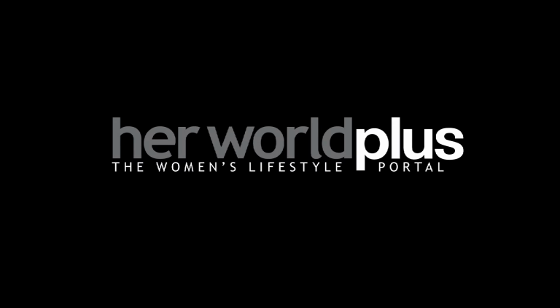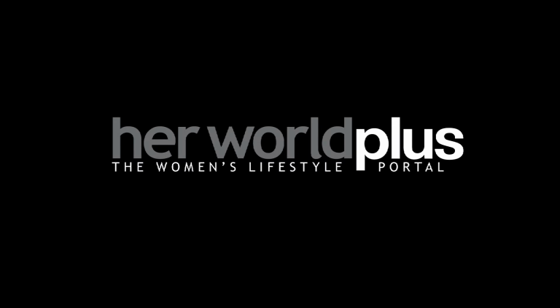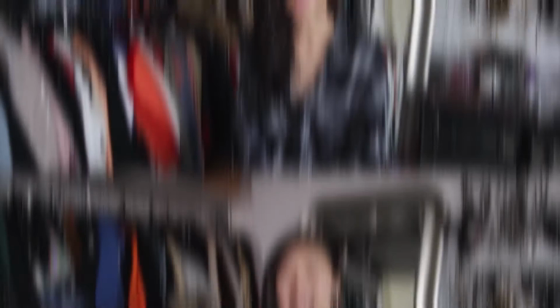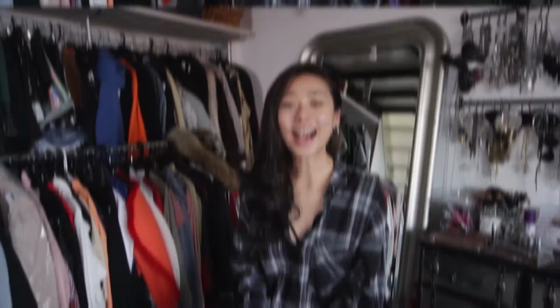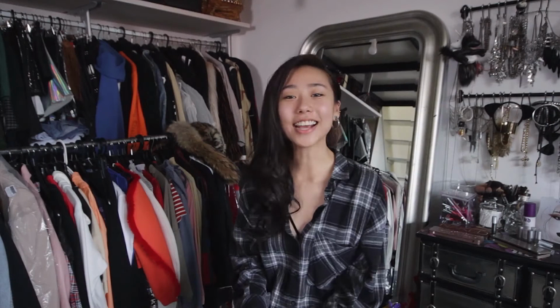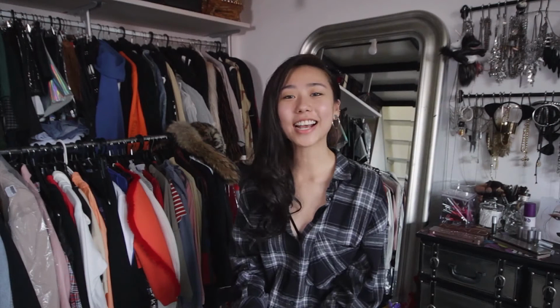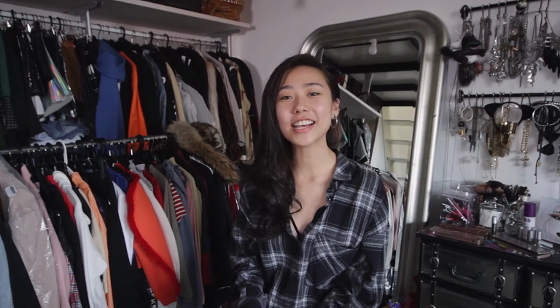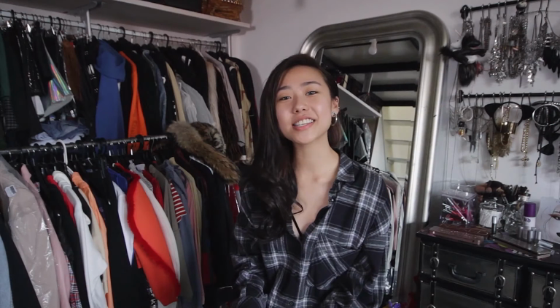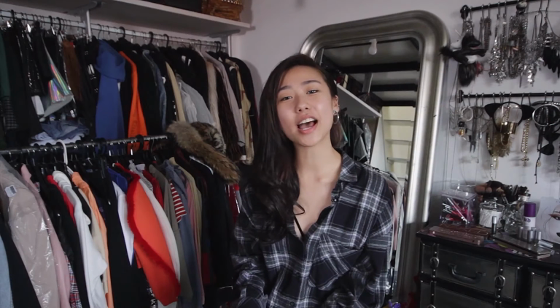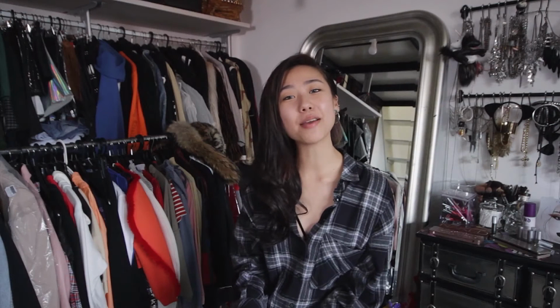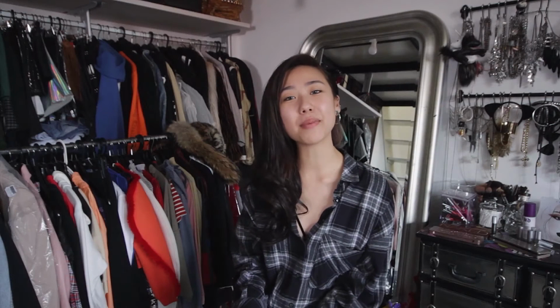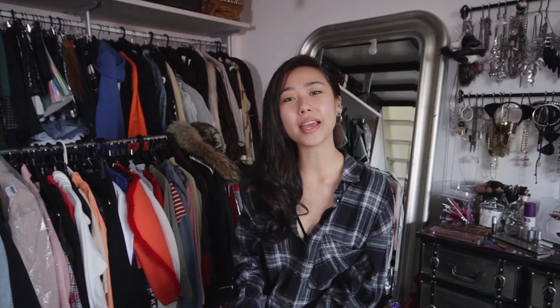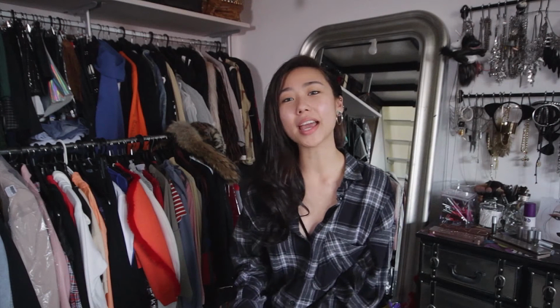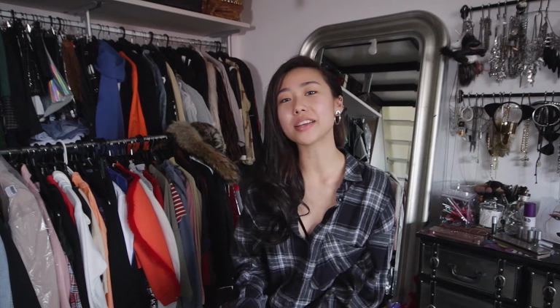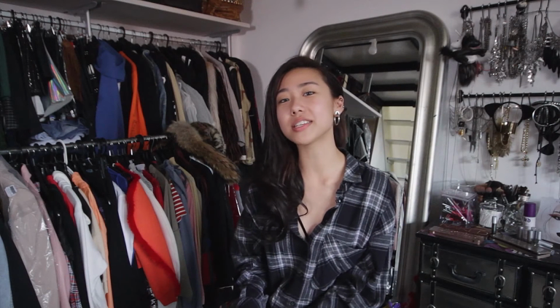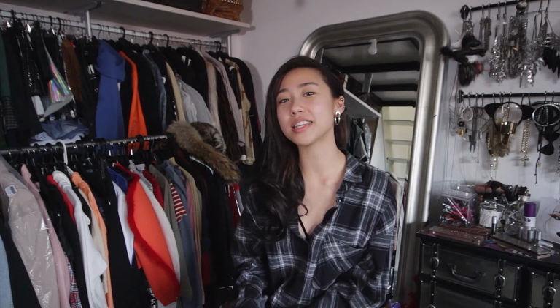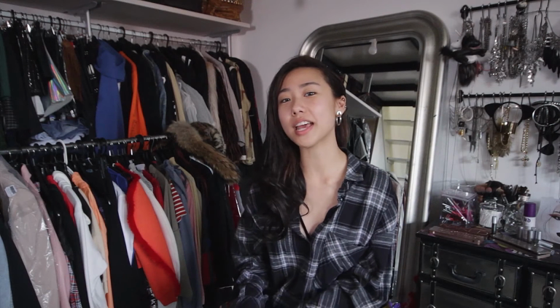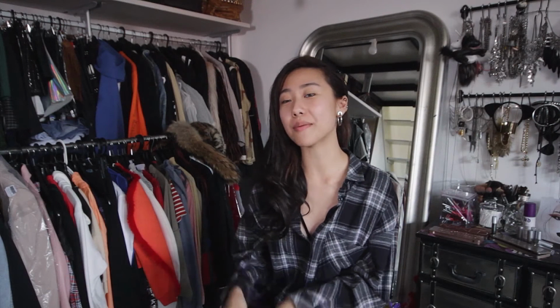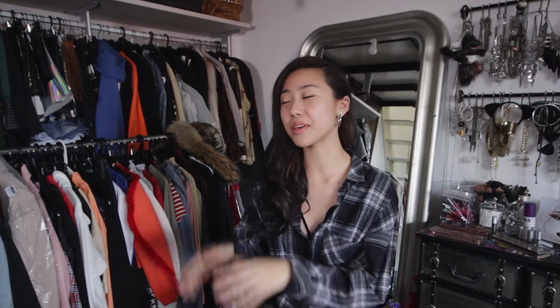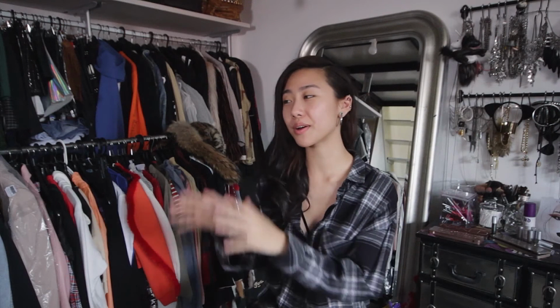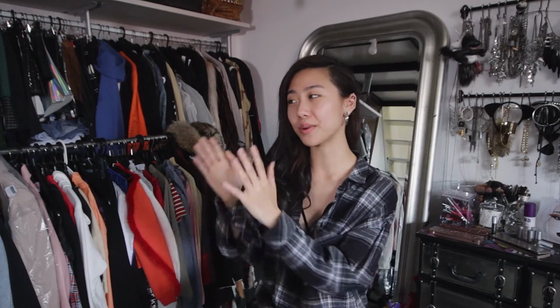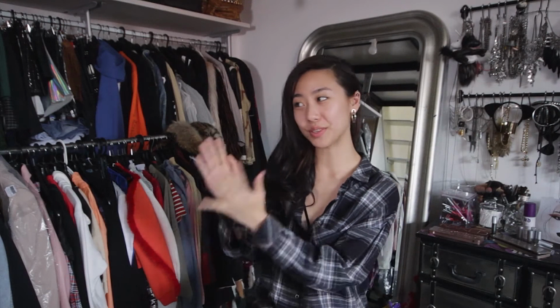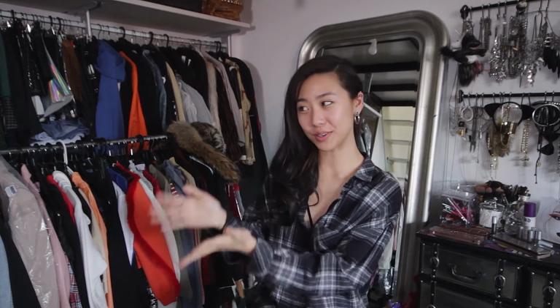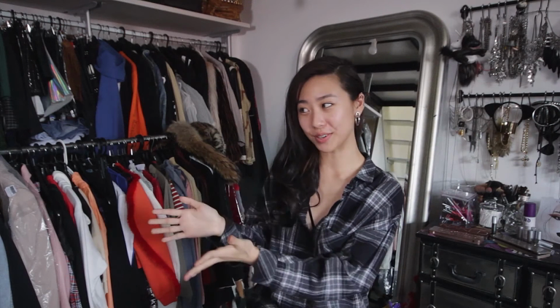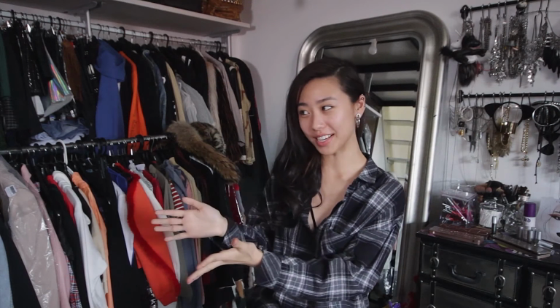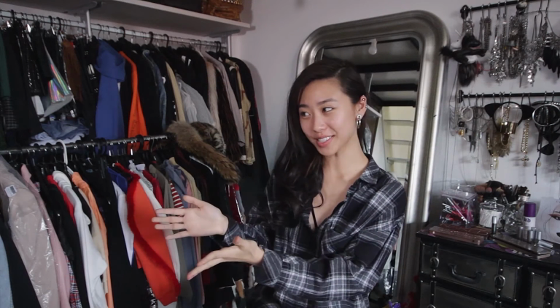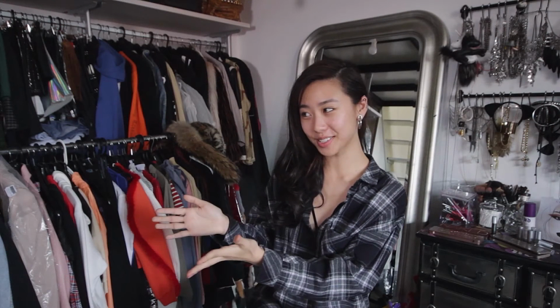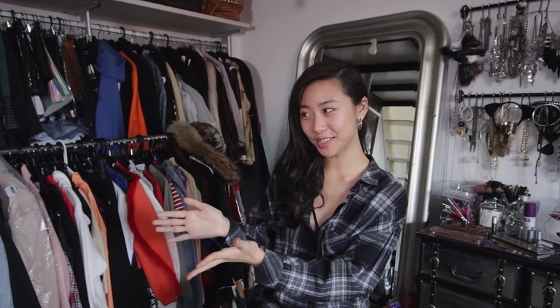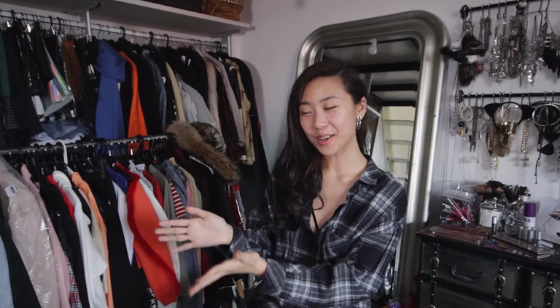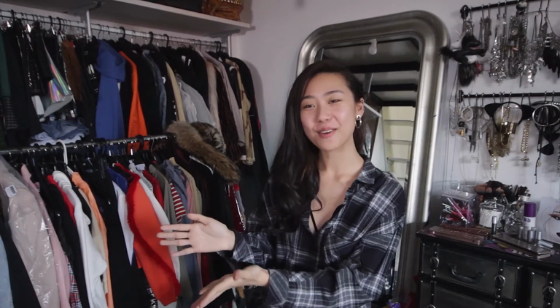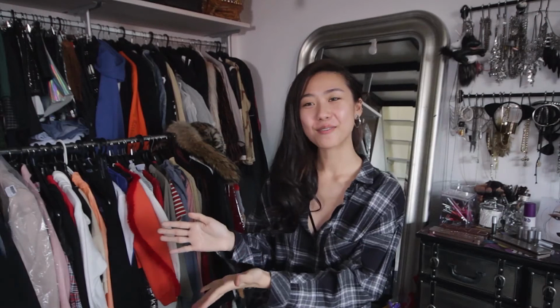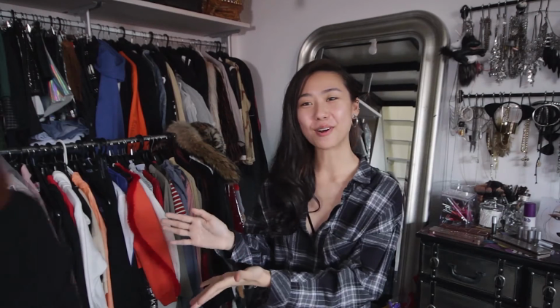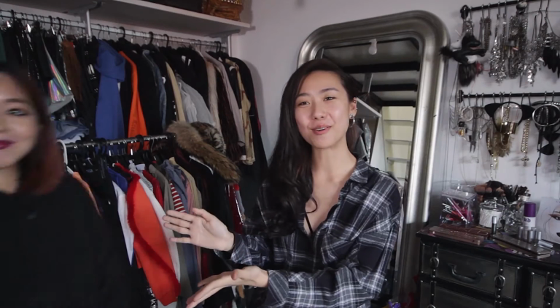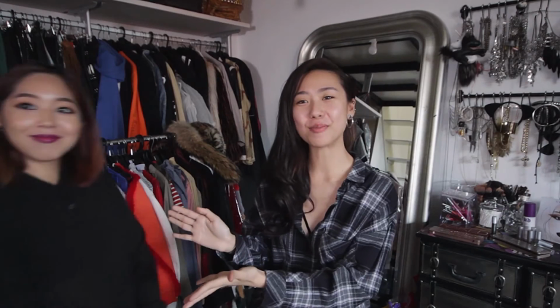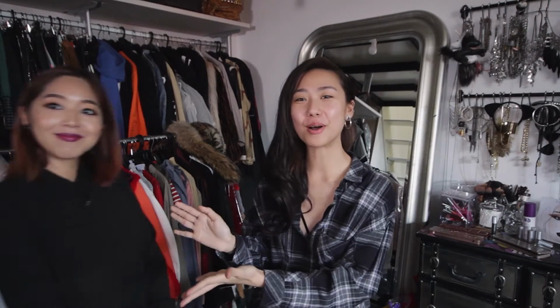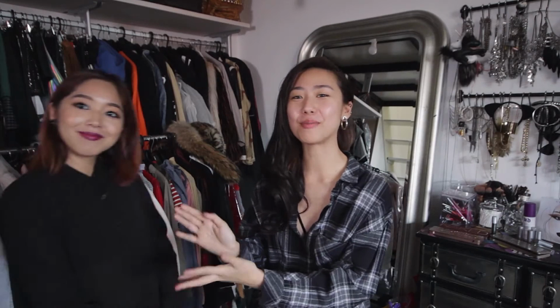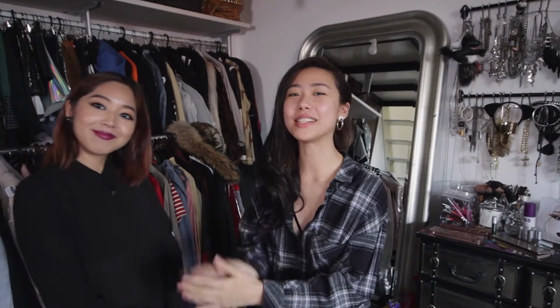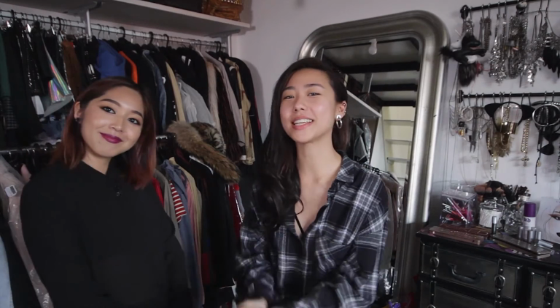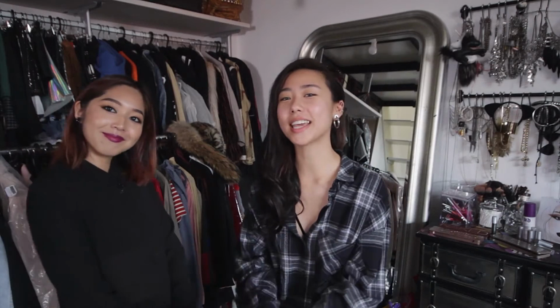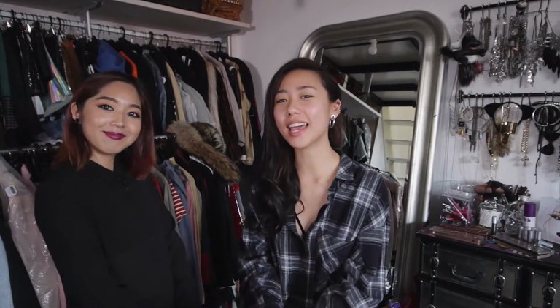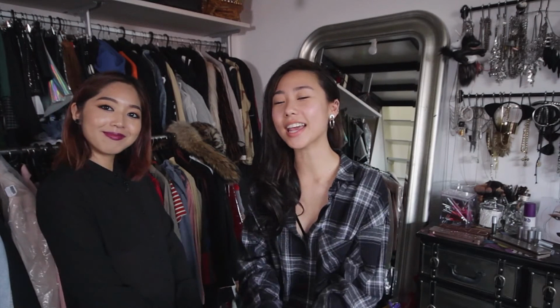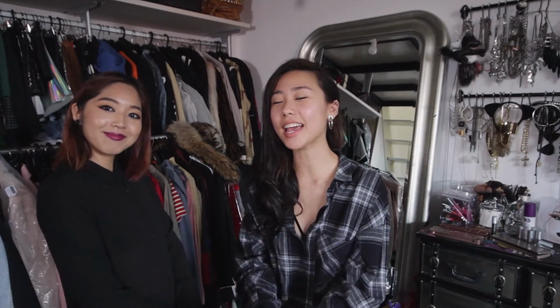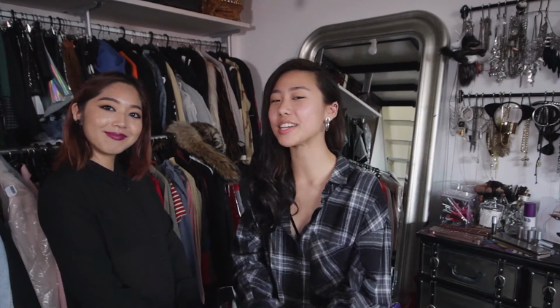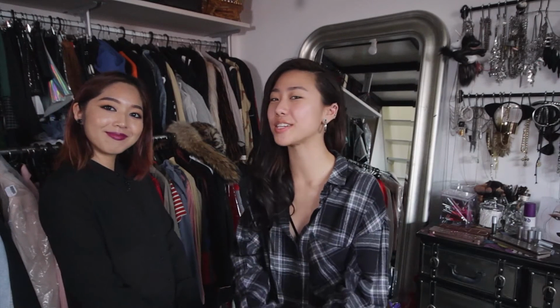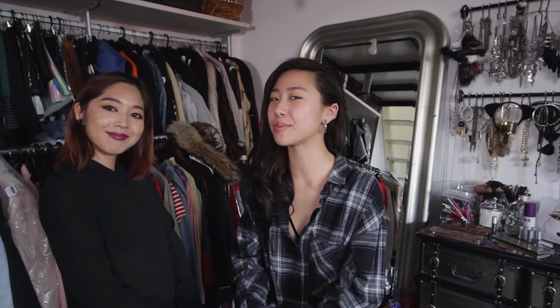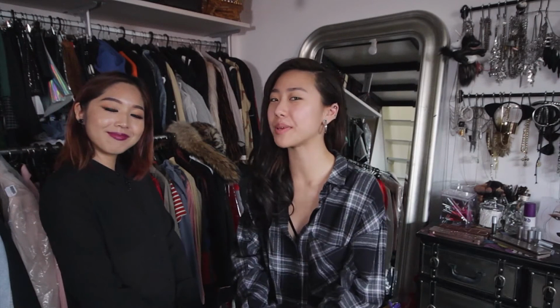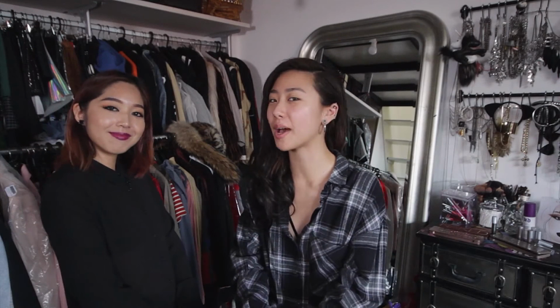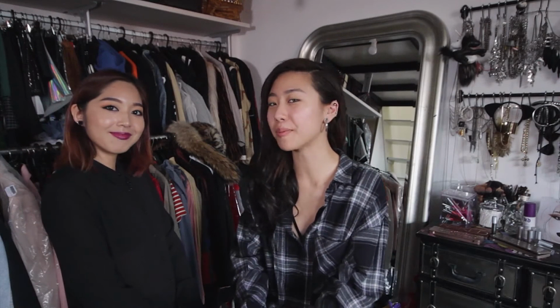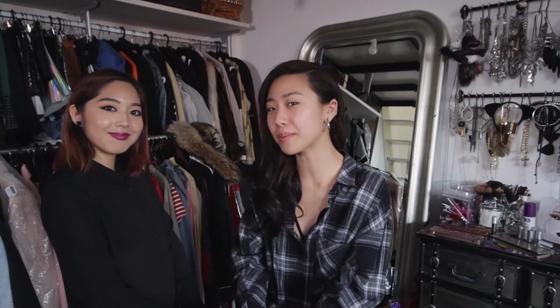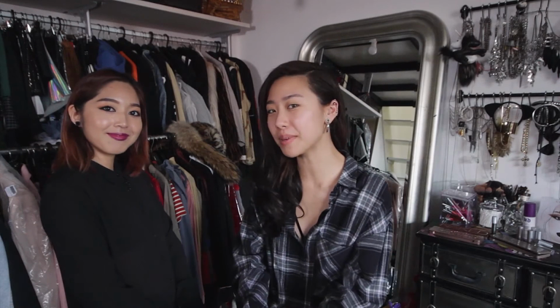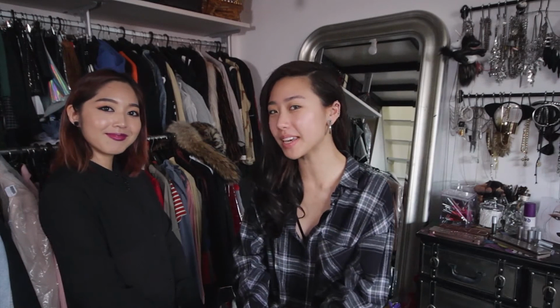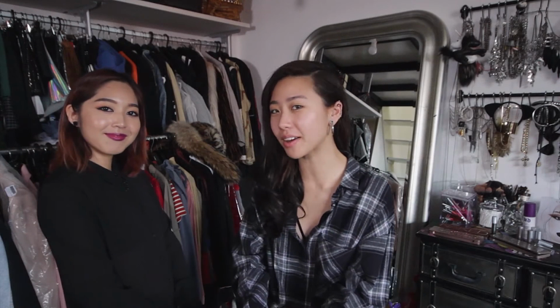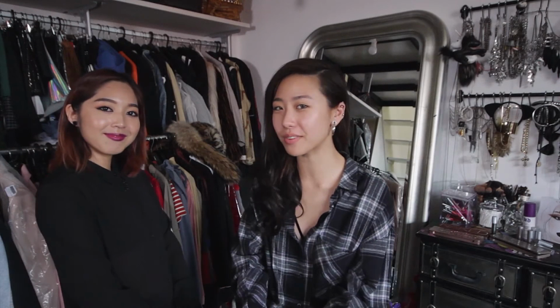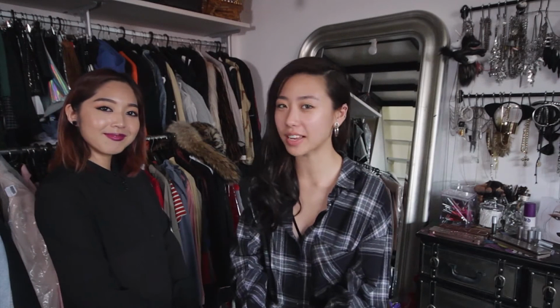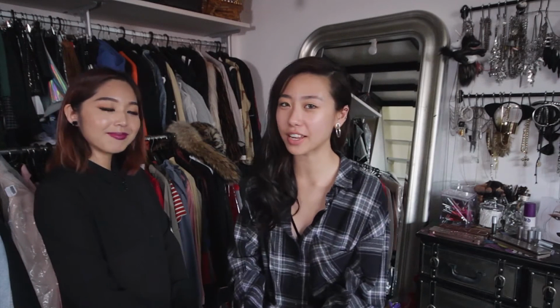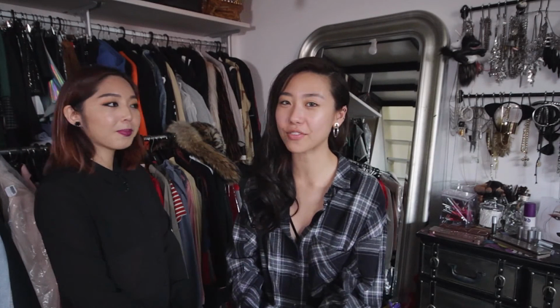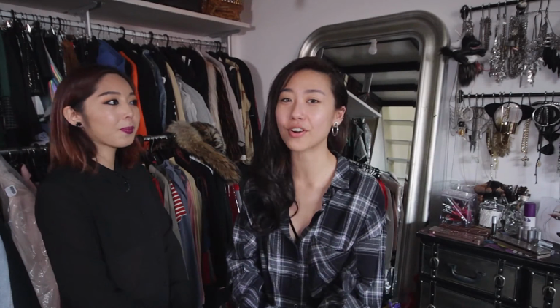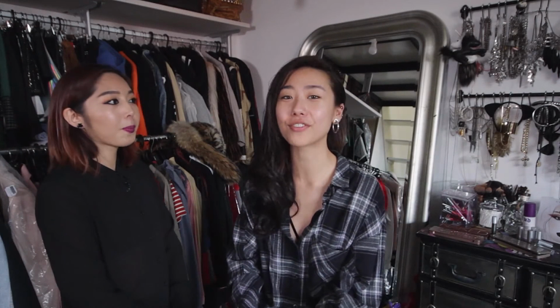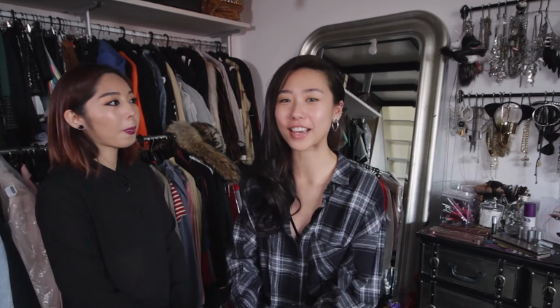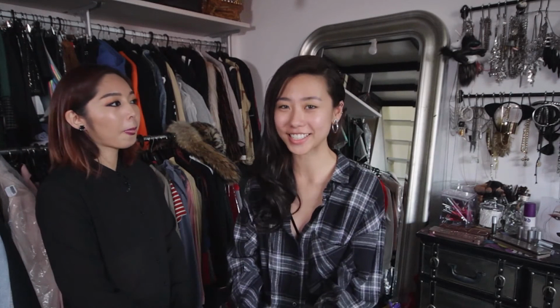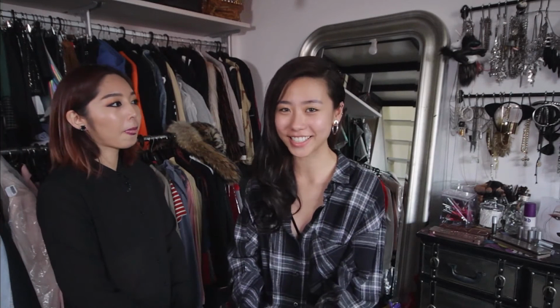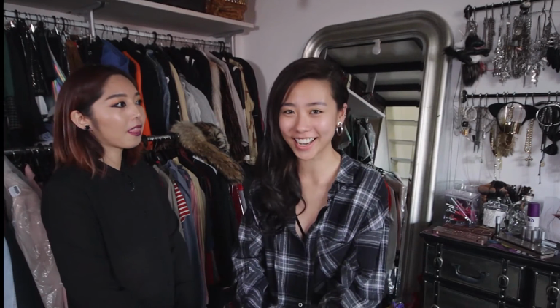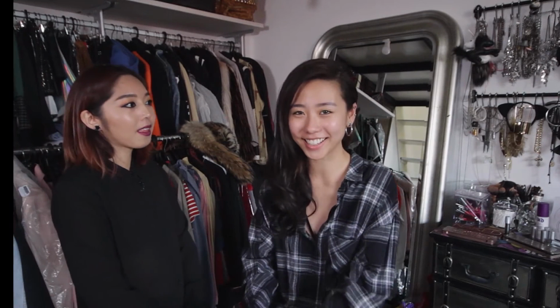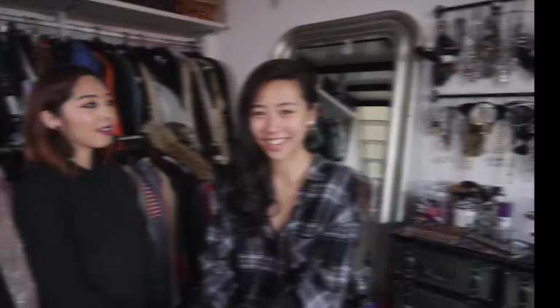Hi guys, I'm Mei and today I'm here with Eunice from Urban Decay and she'll be helping me get ready for a fashion night out.